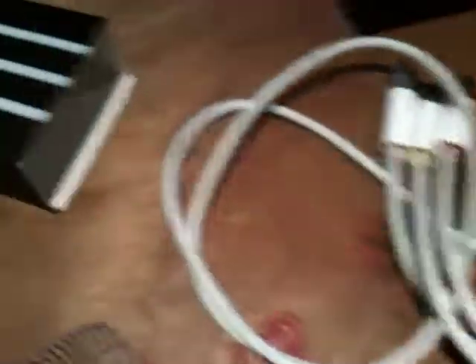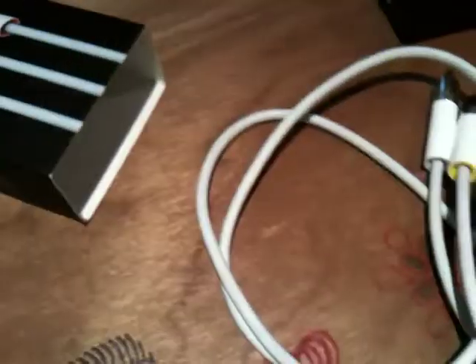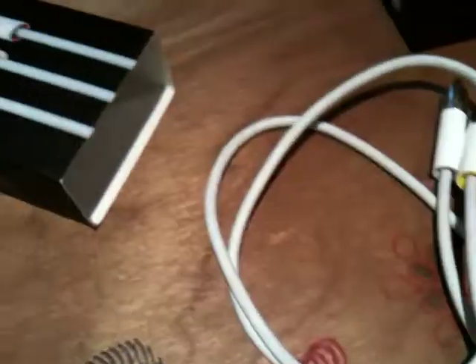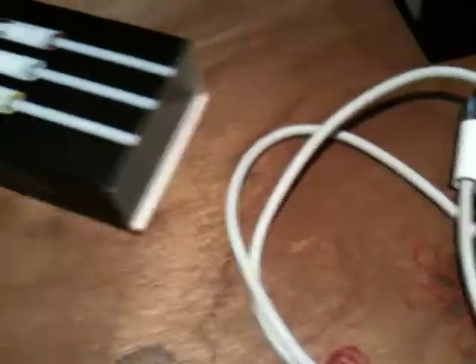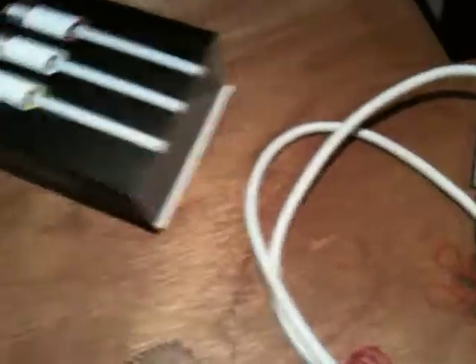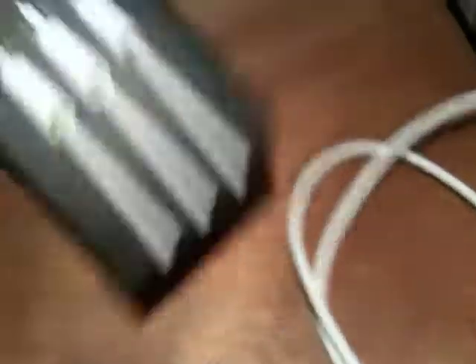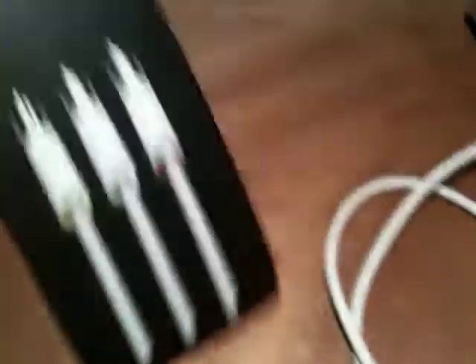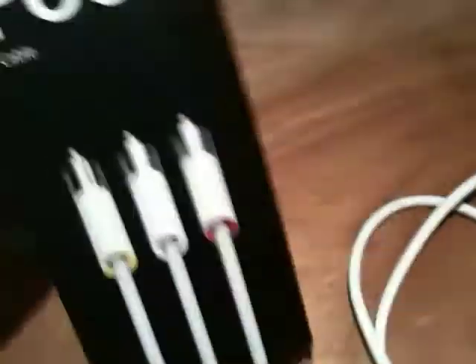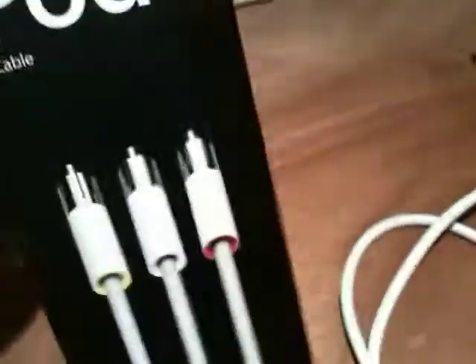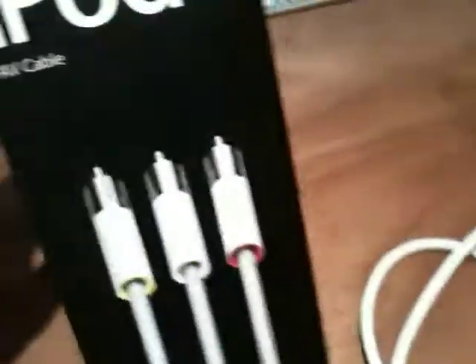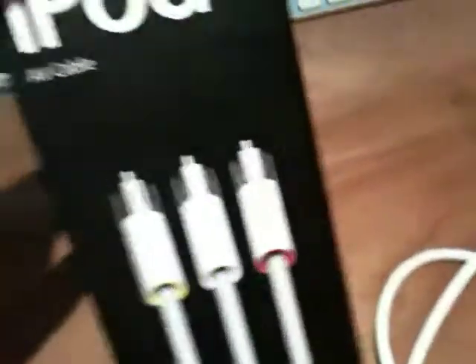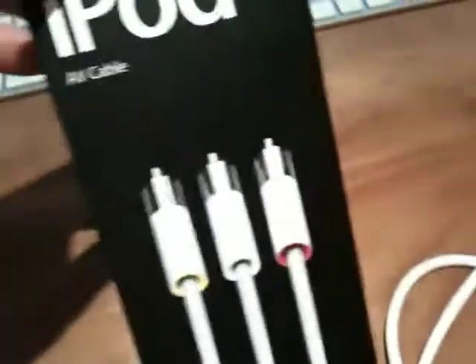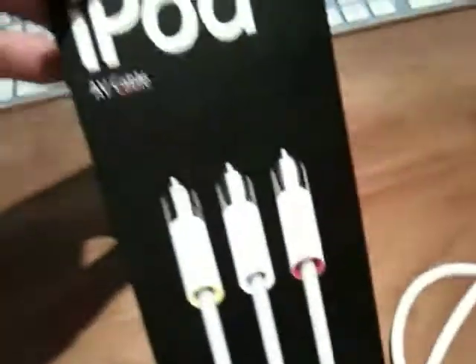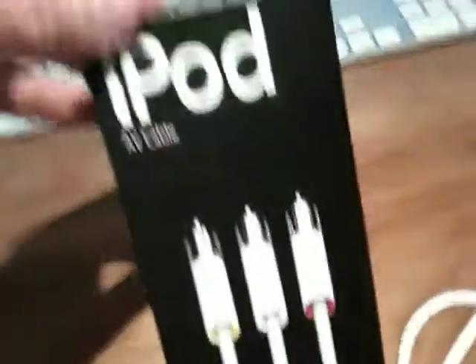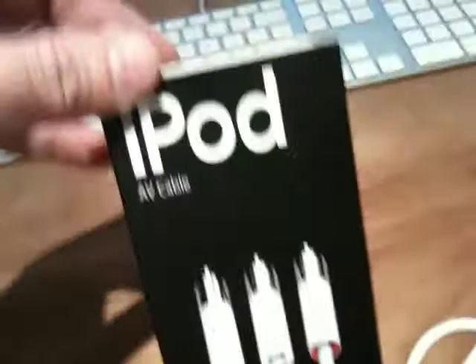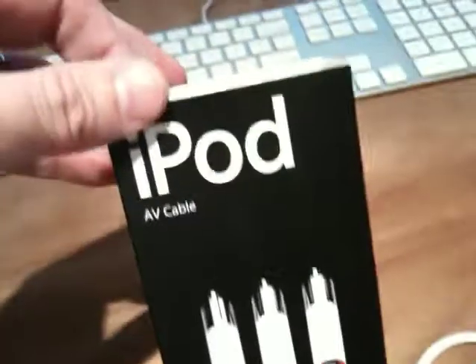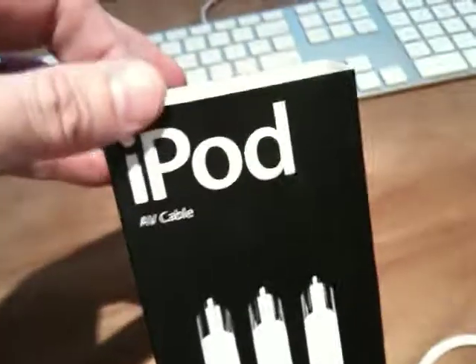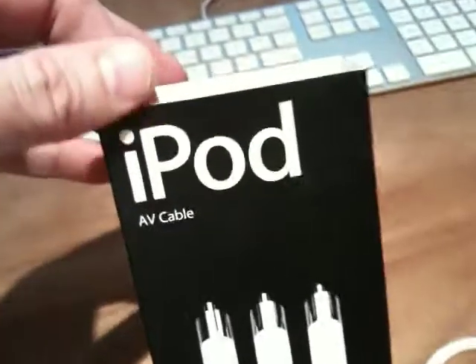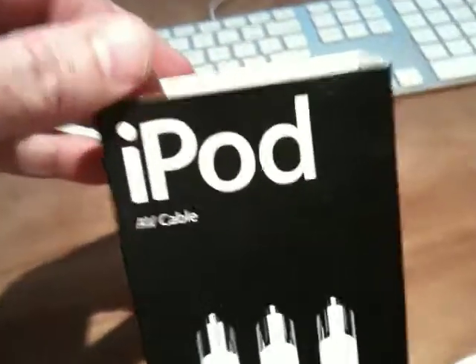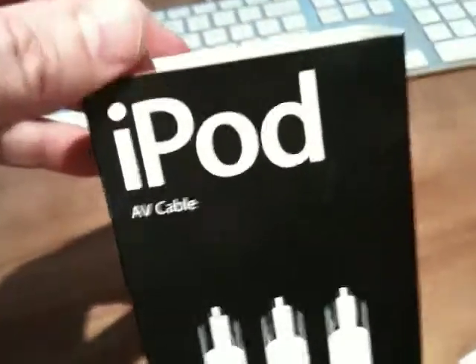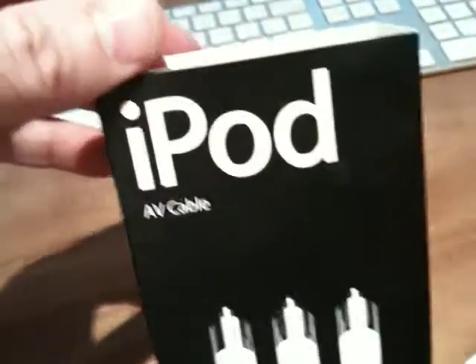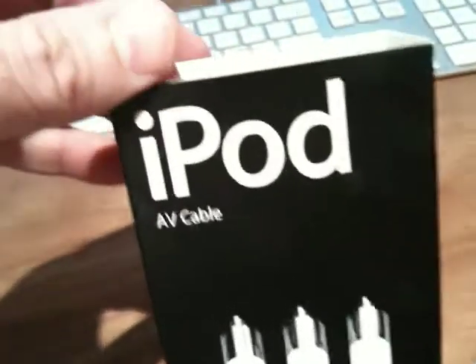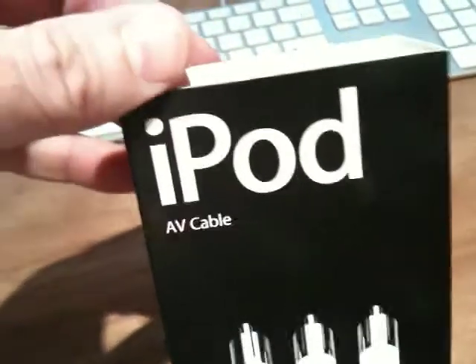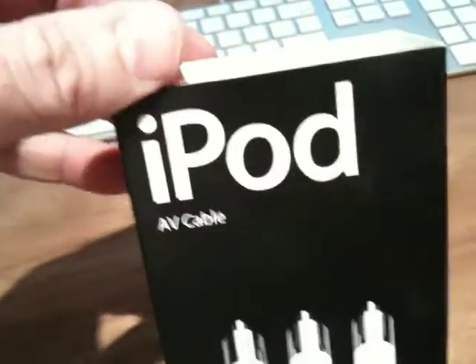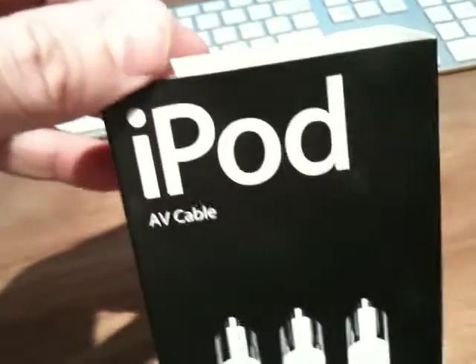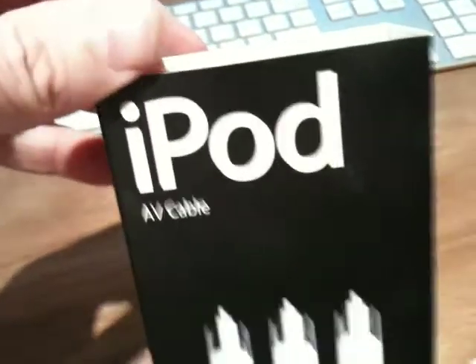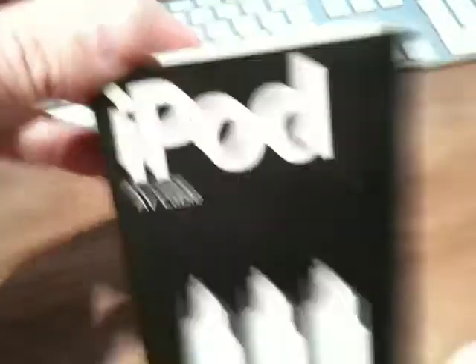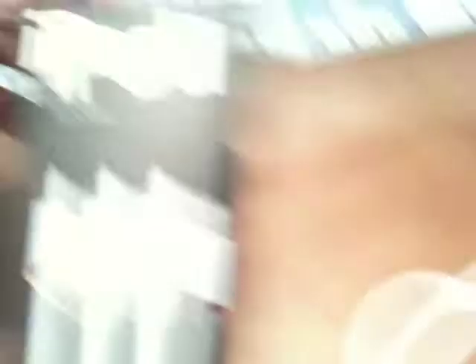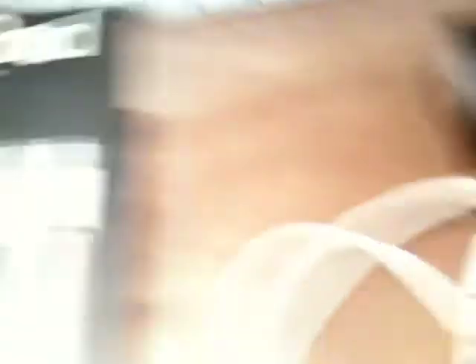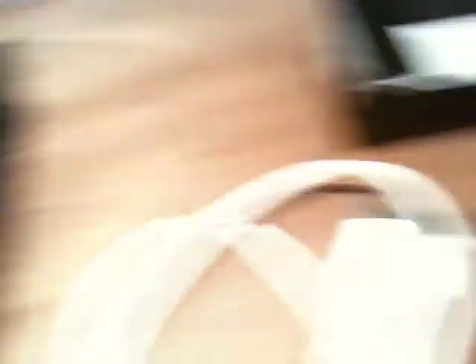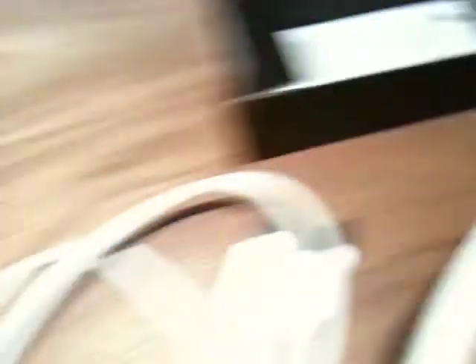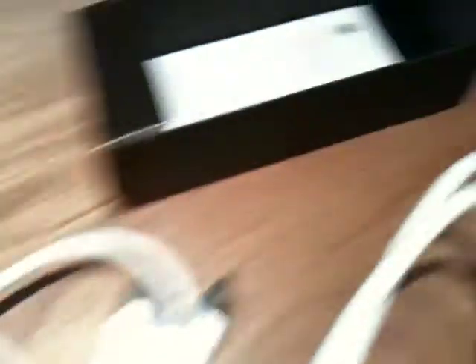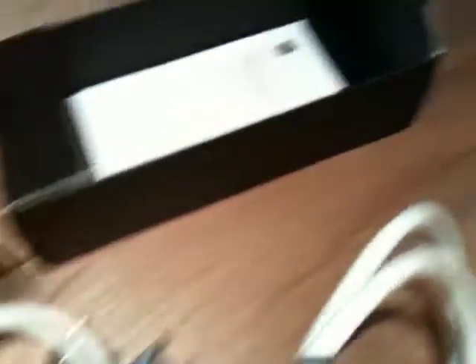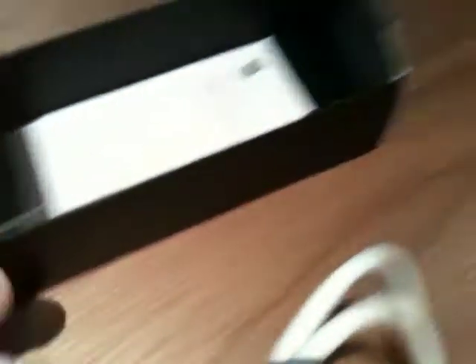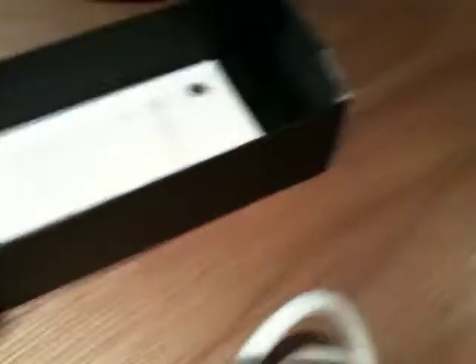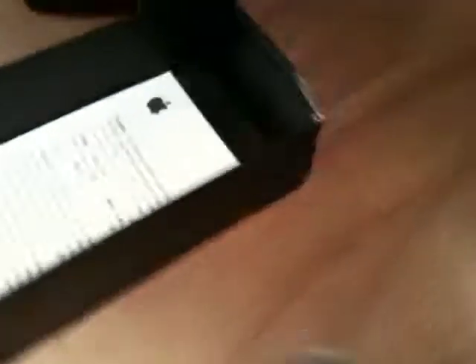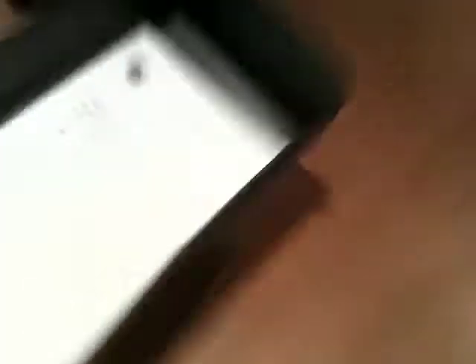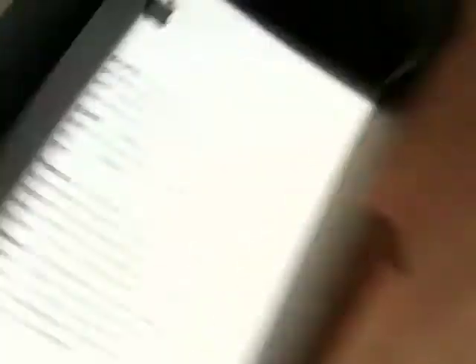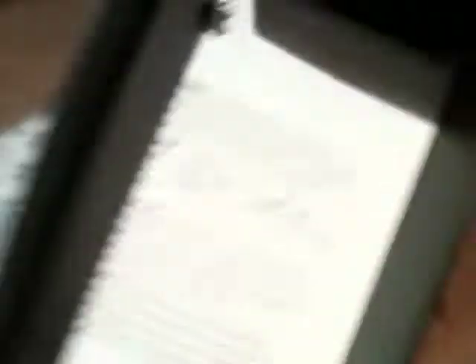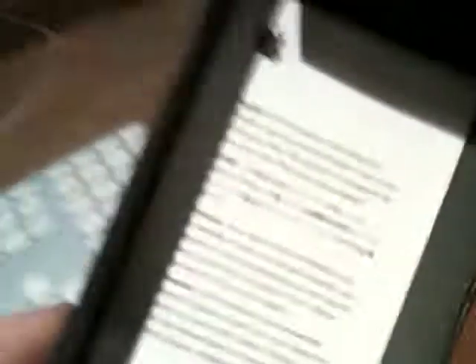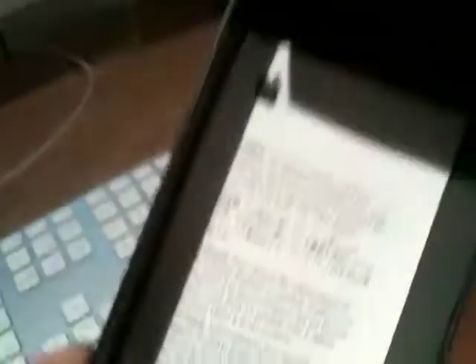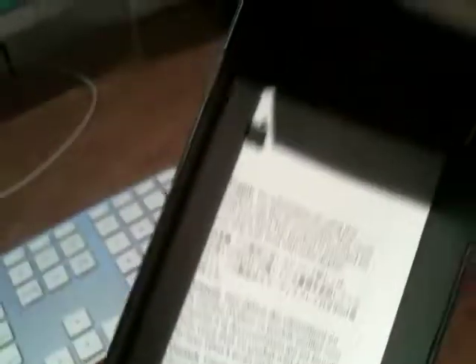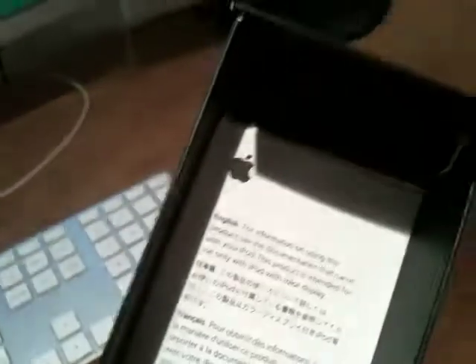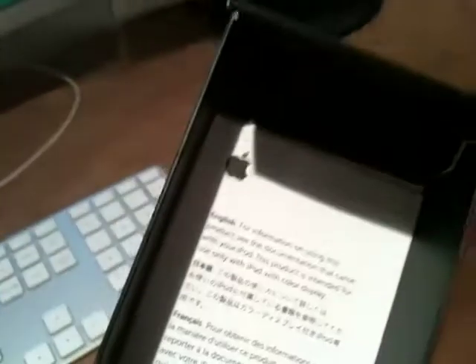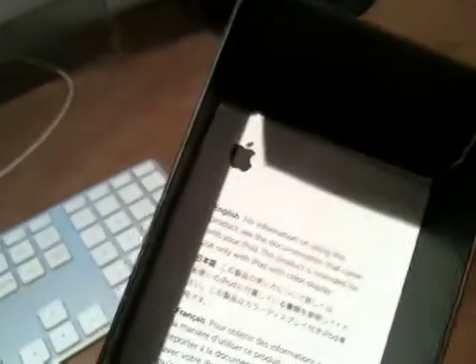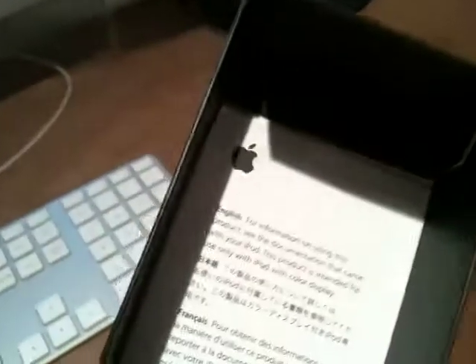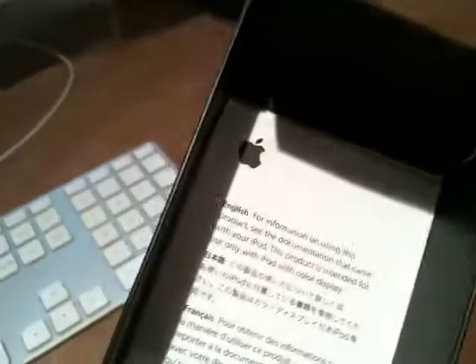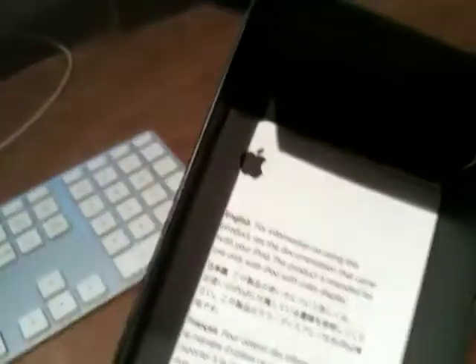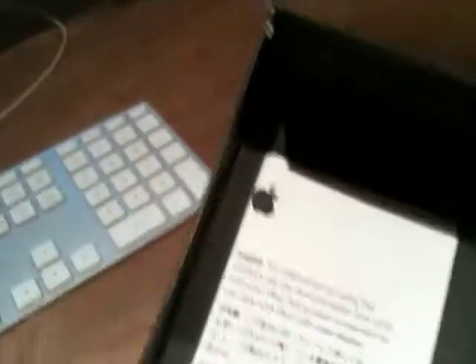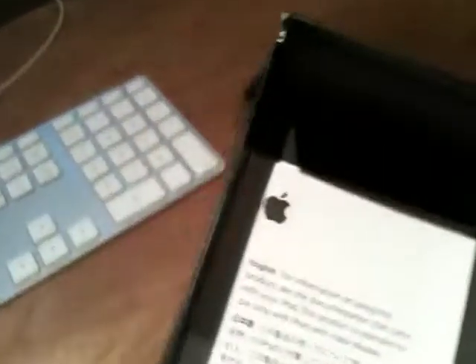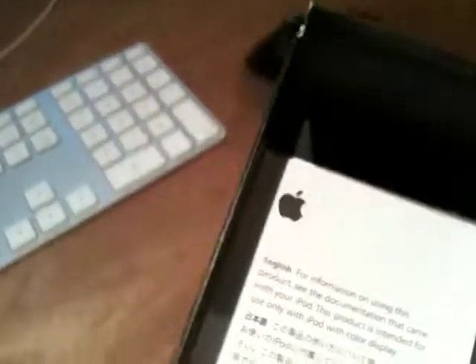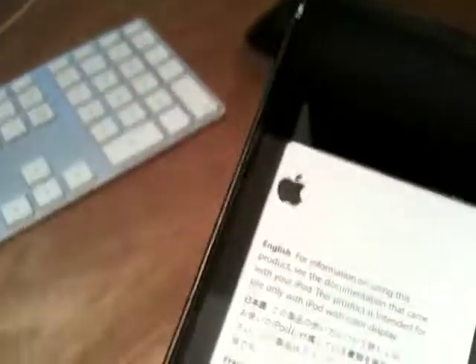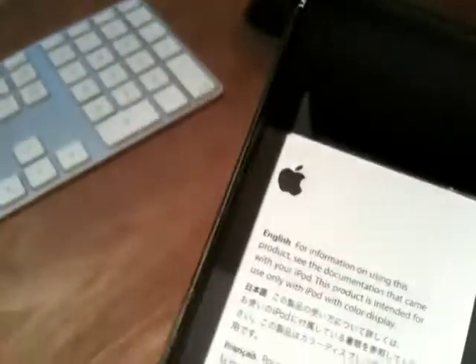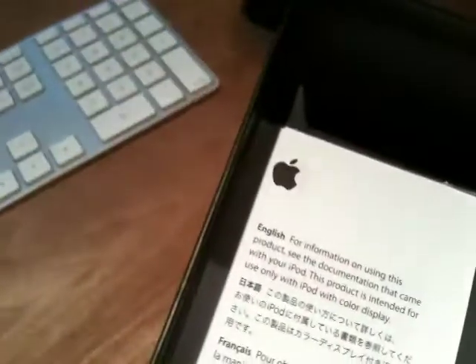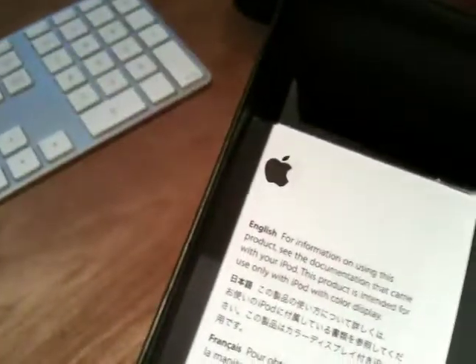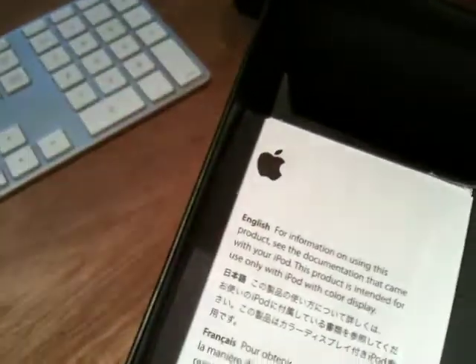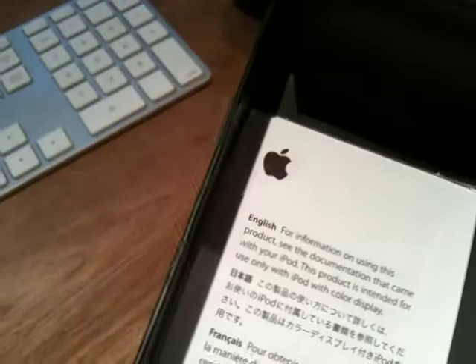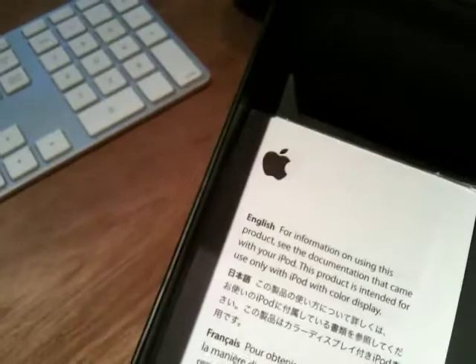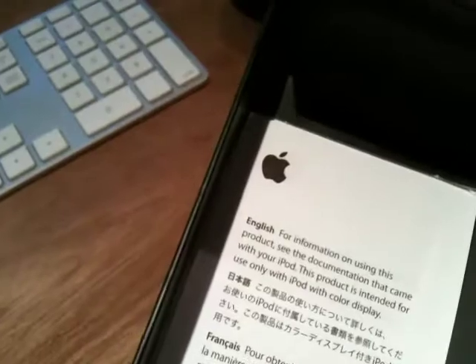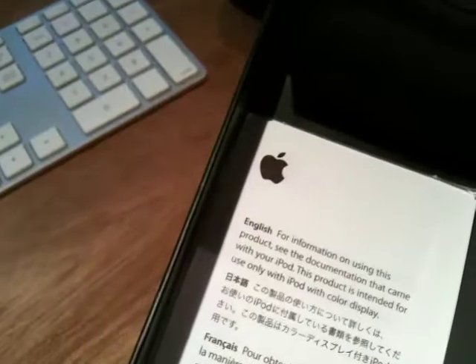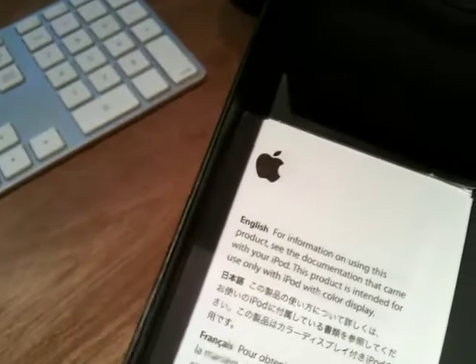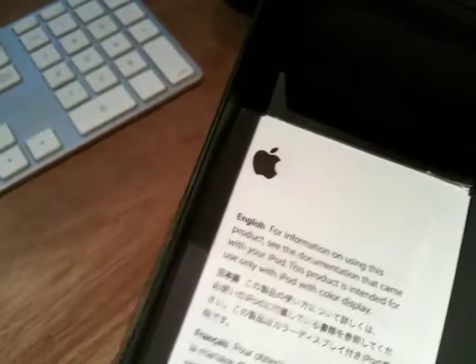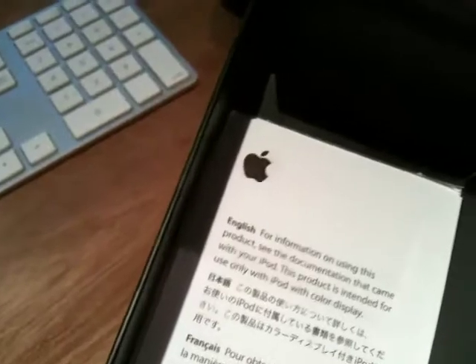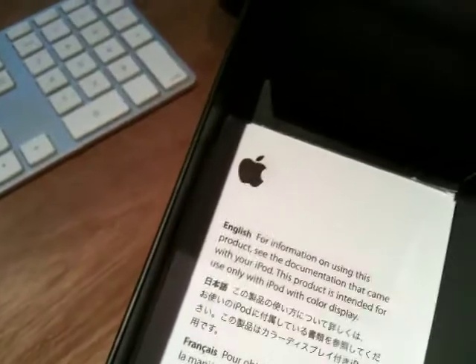It's officially by Apple. It comes with the little Apple instructions and all that stuff.